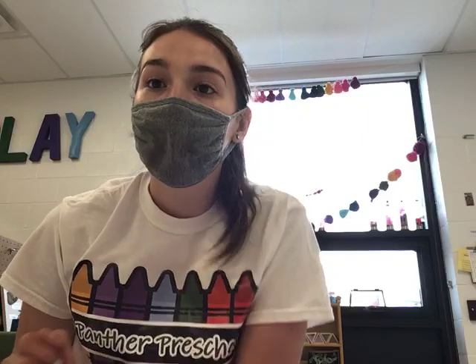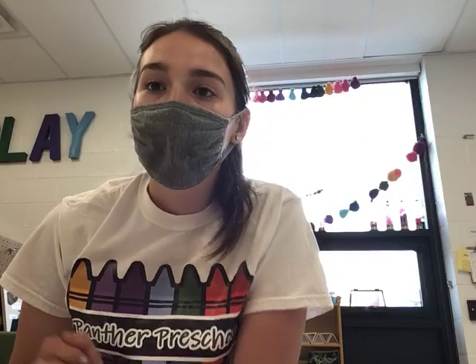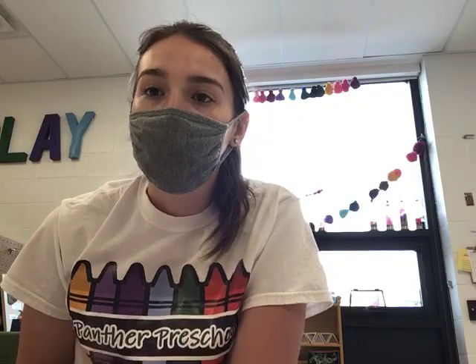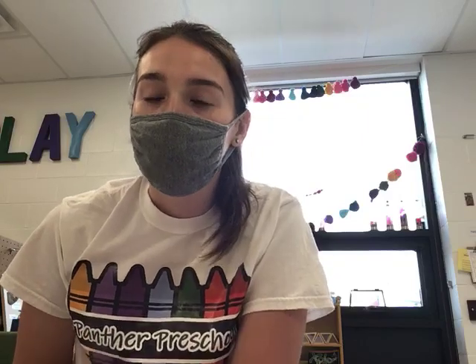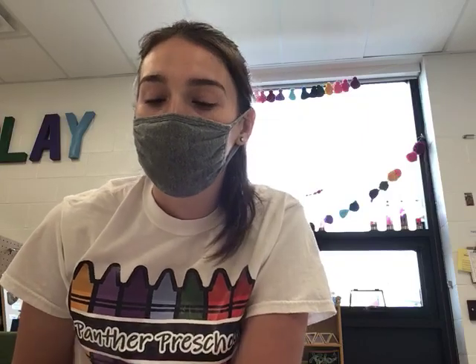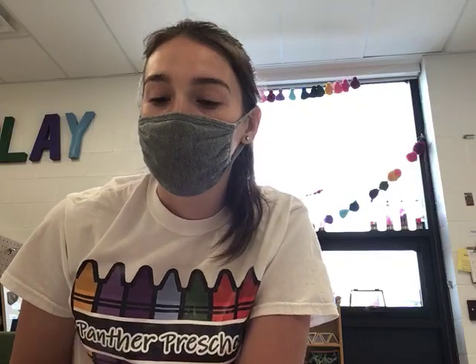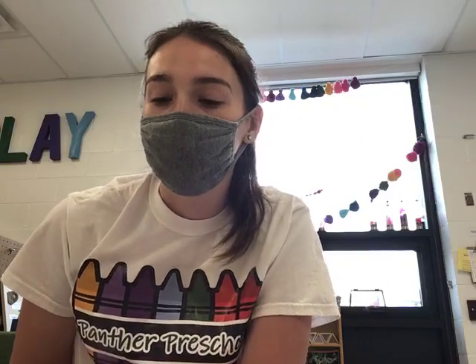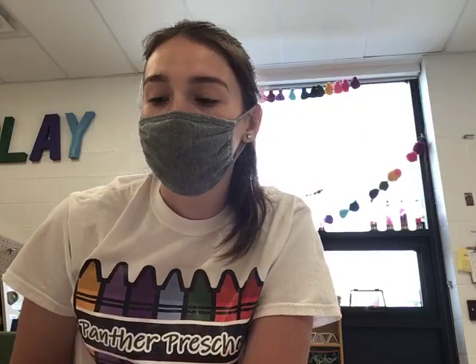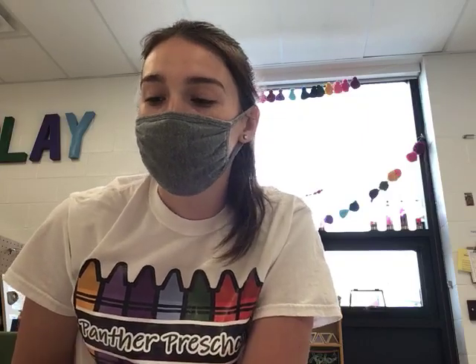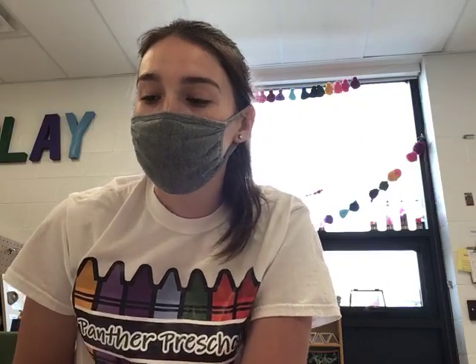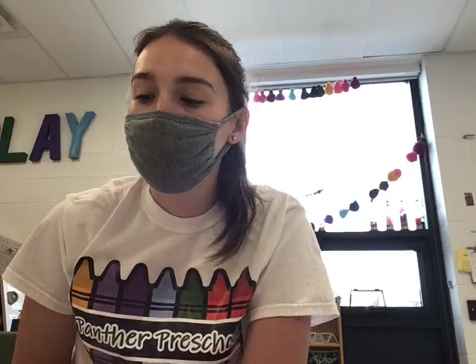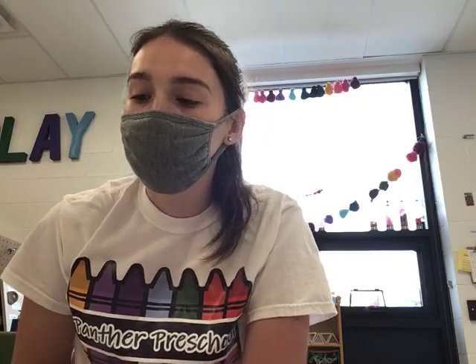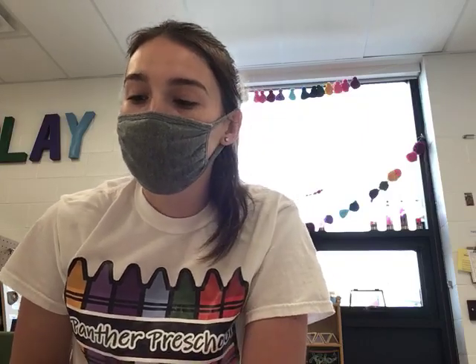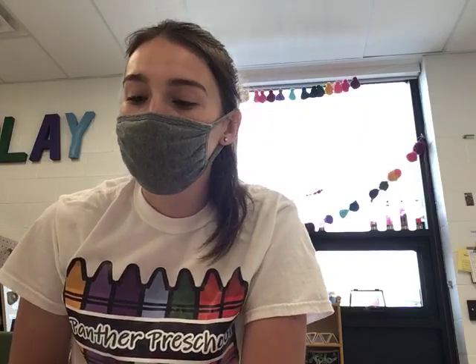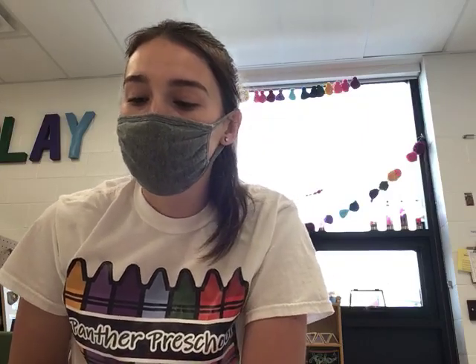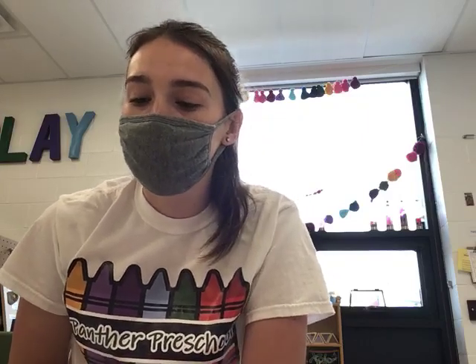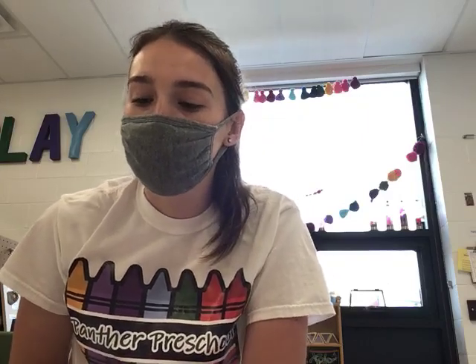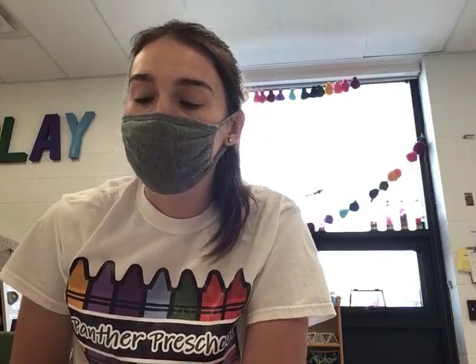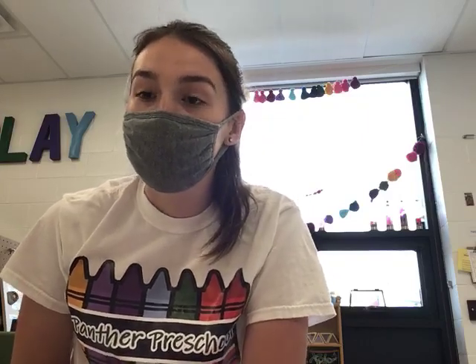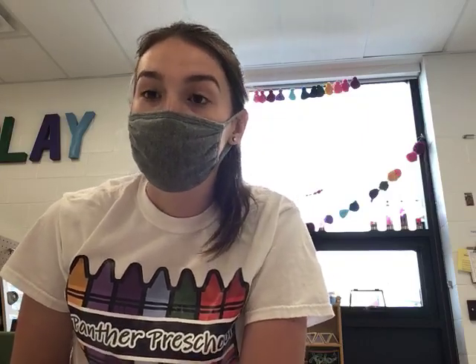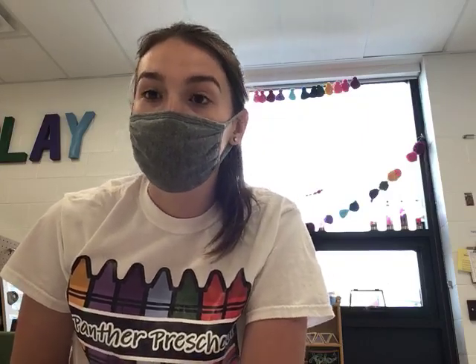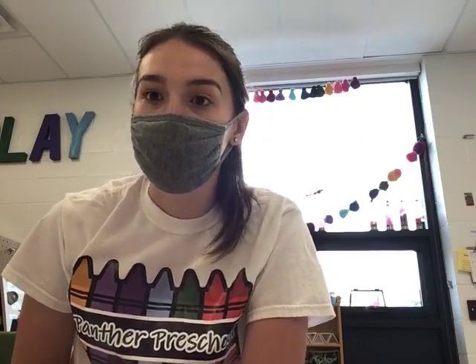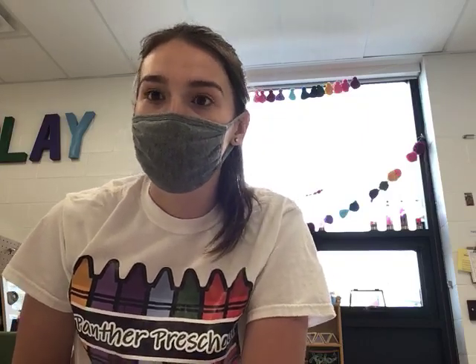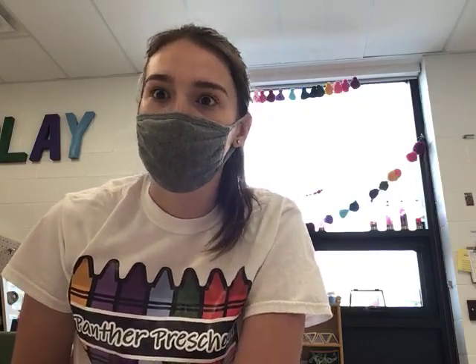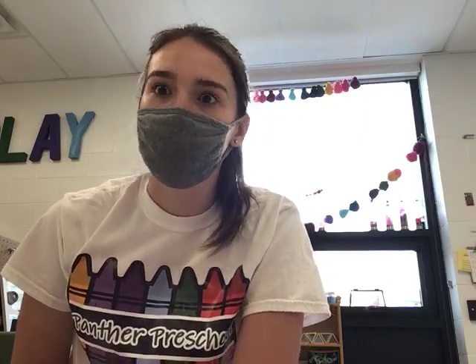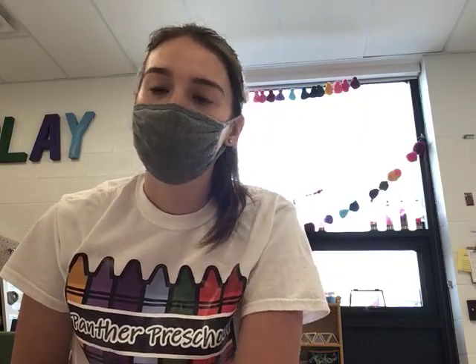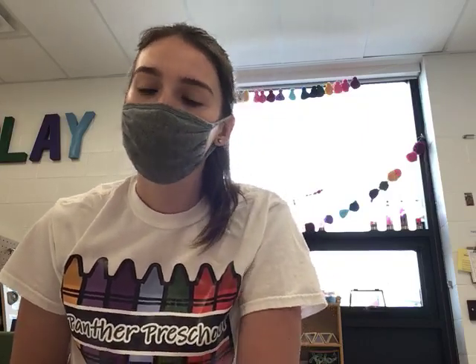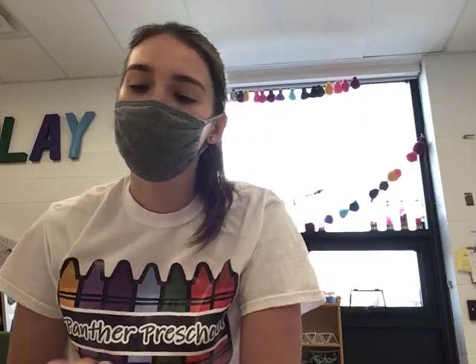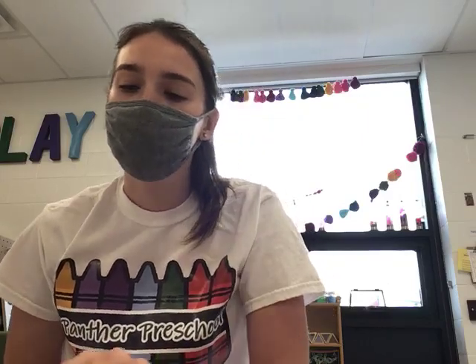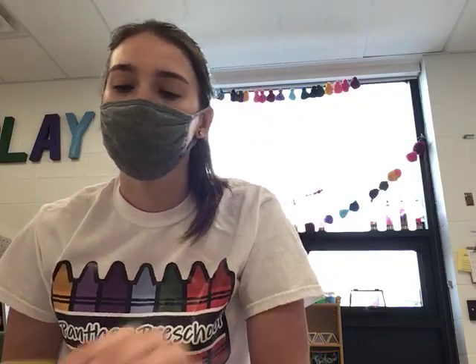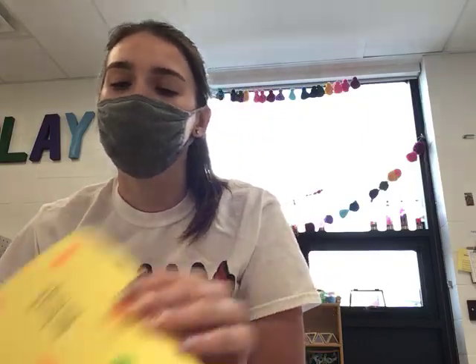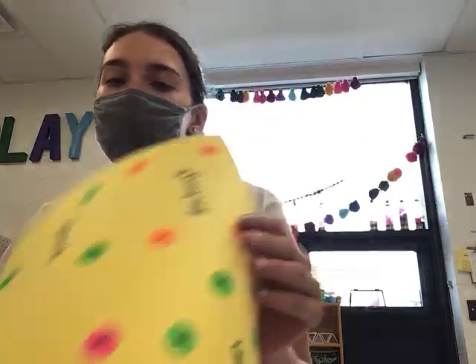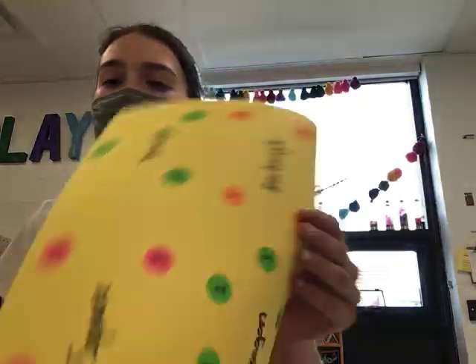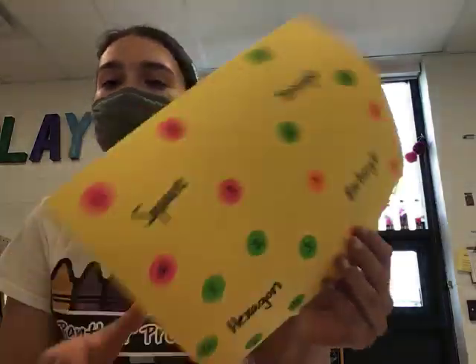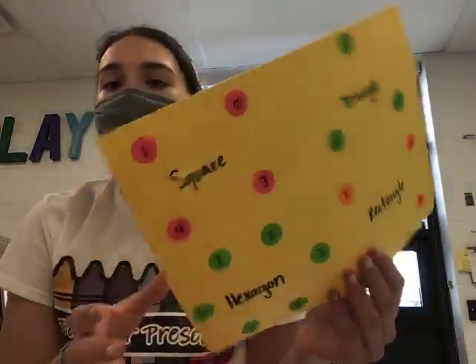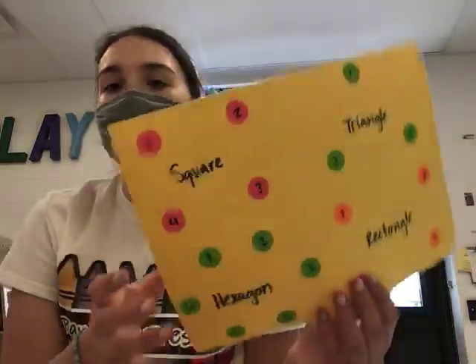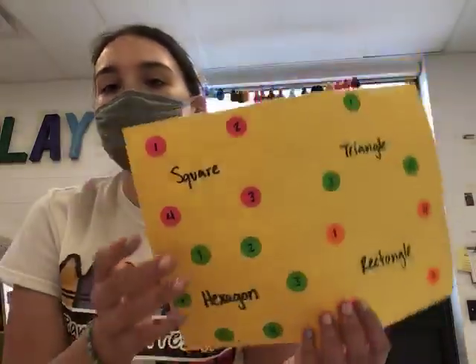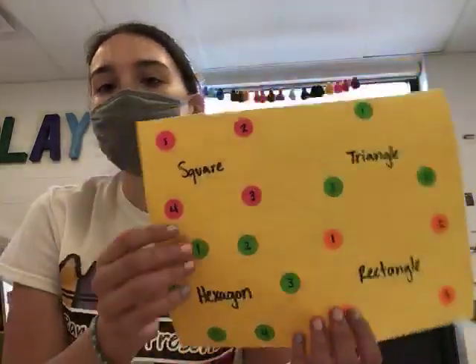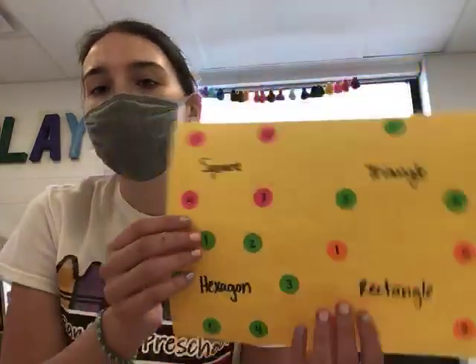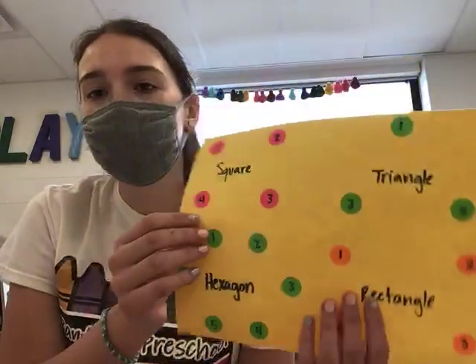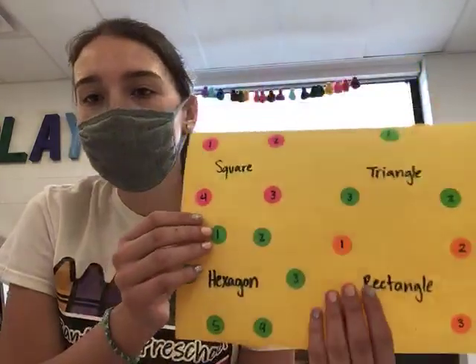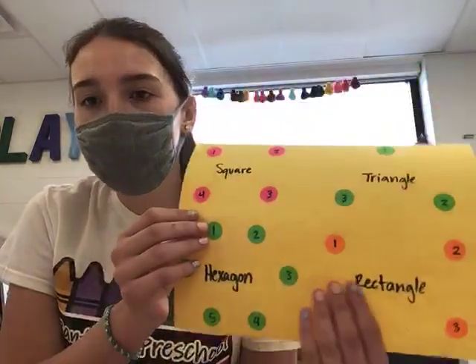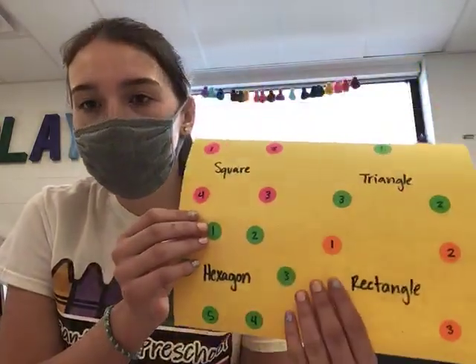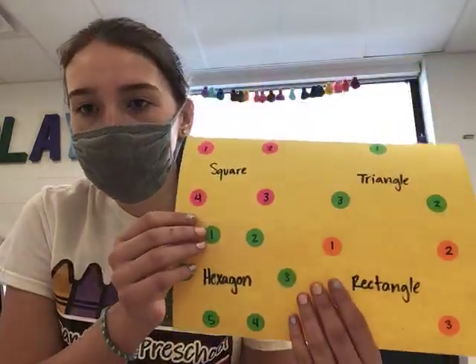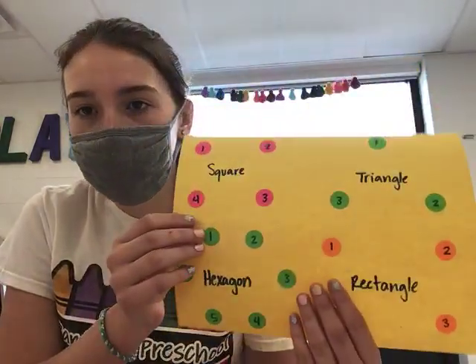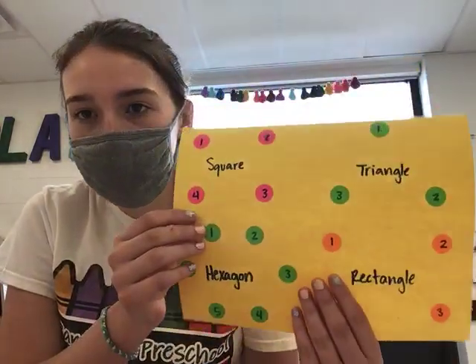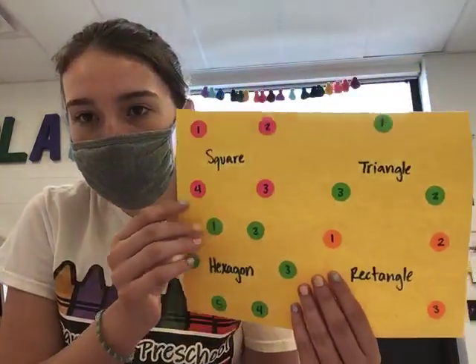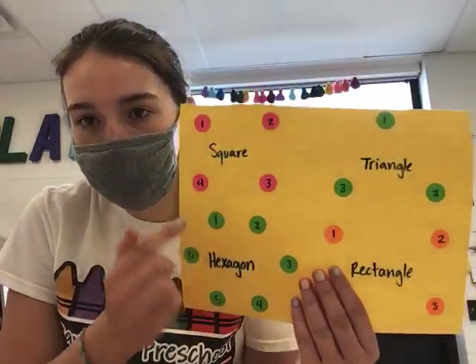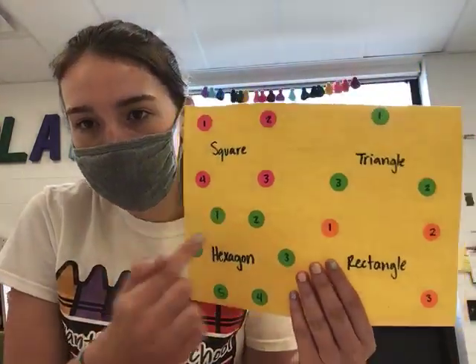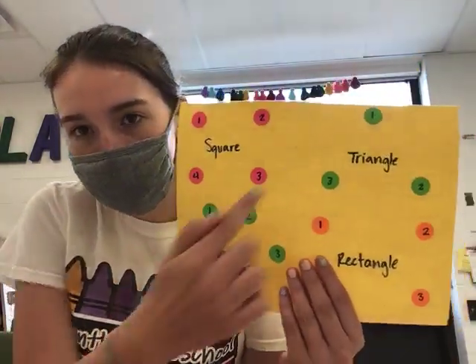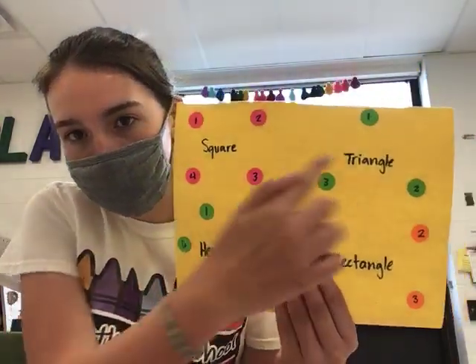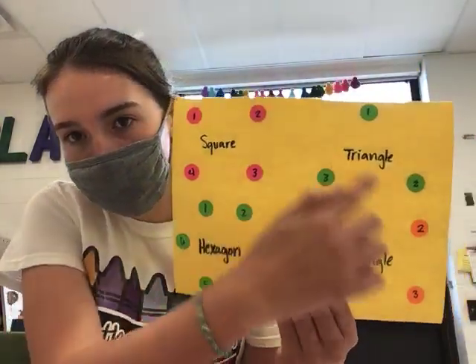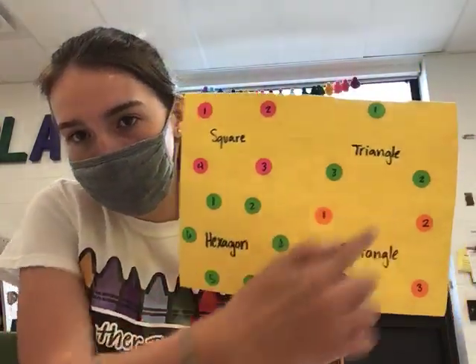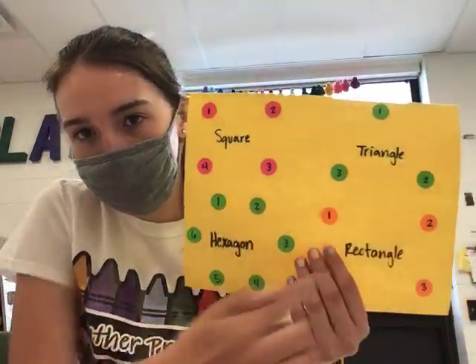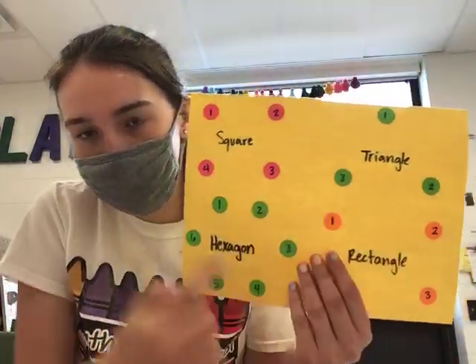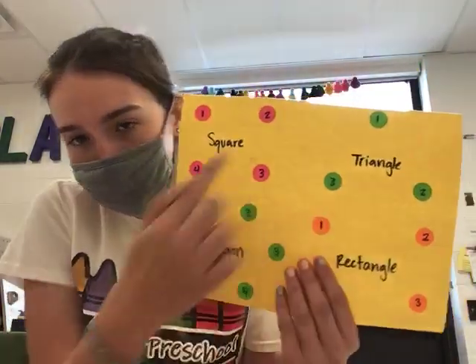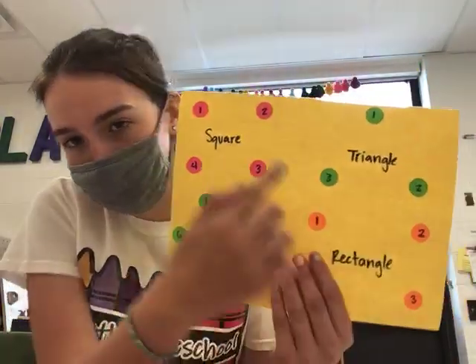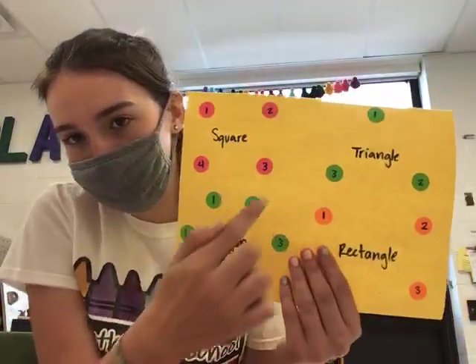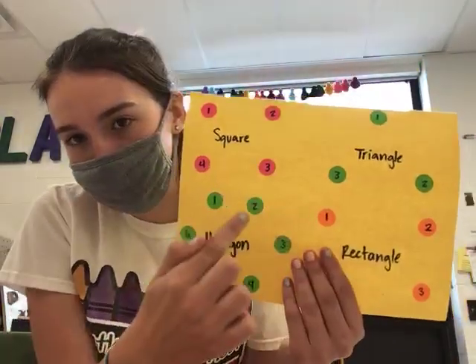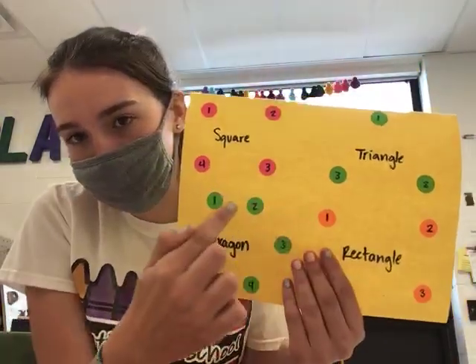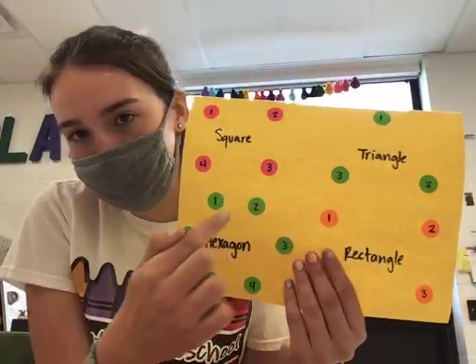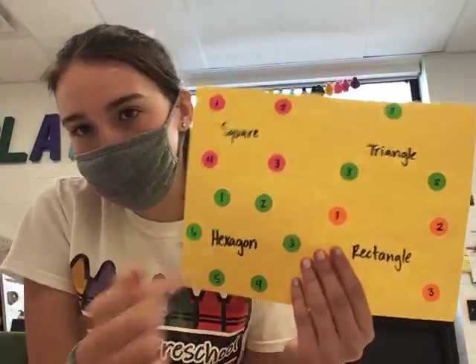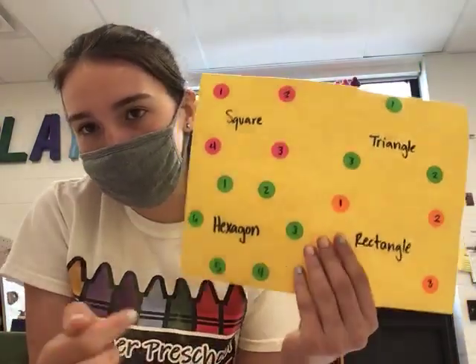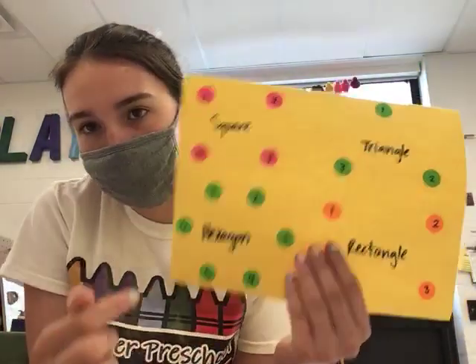Hi girls, today we will be doing a connect the dots. So your job is to finish all these shapes on this sheet.